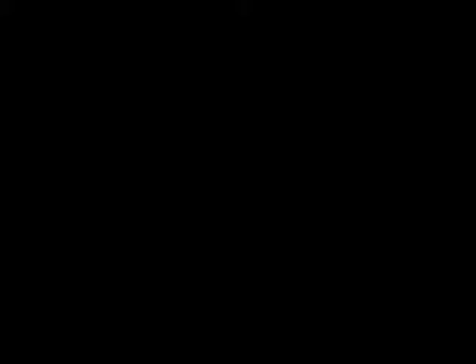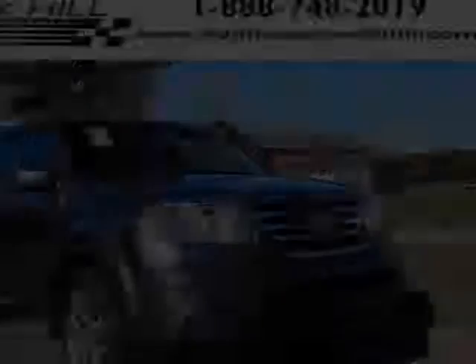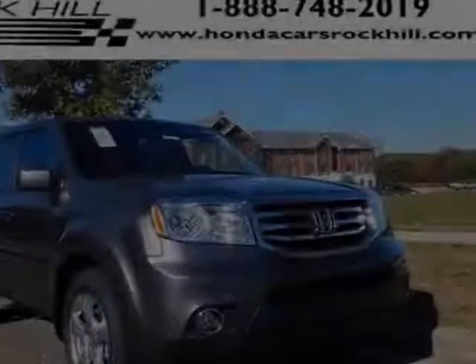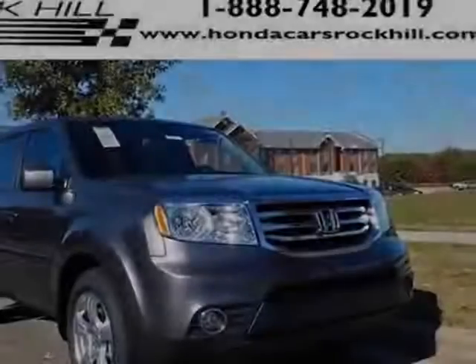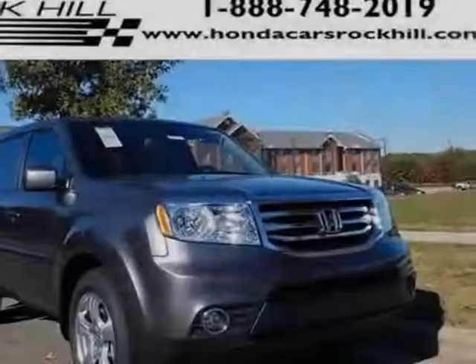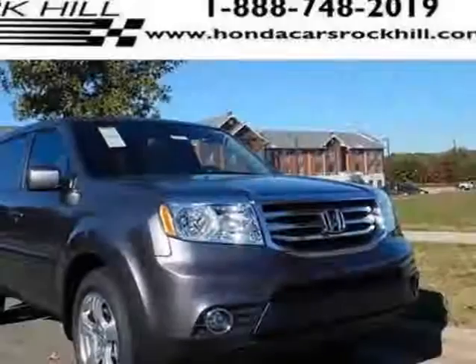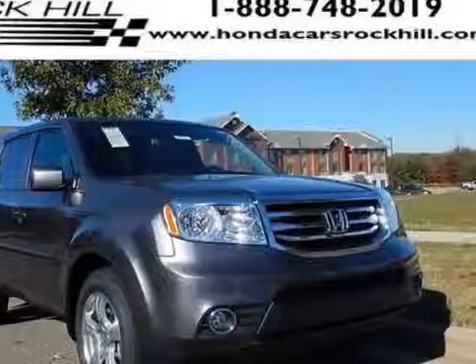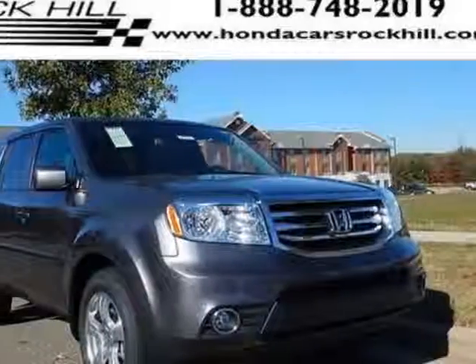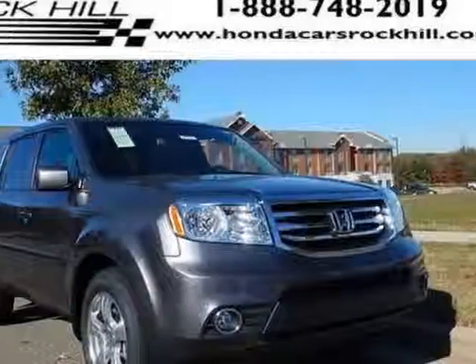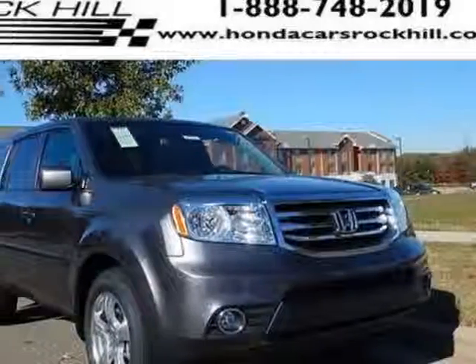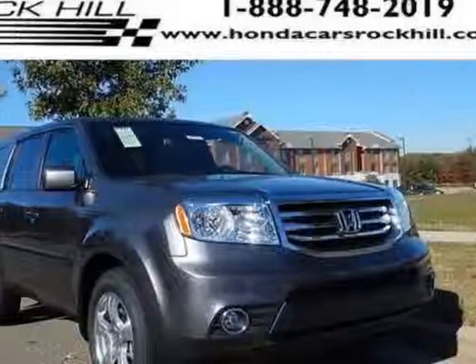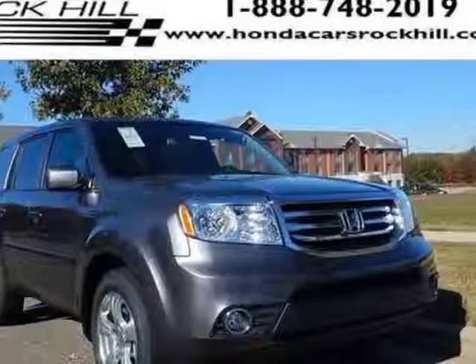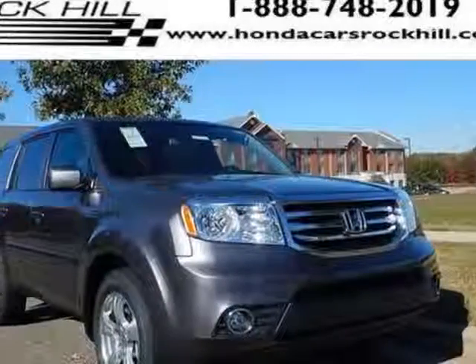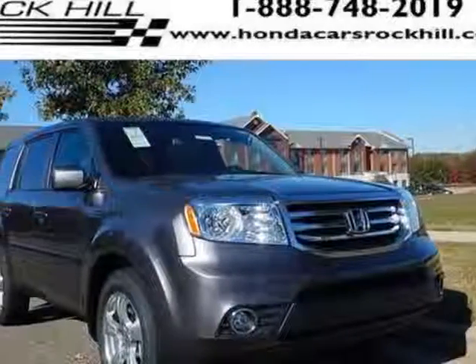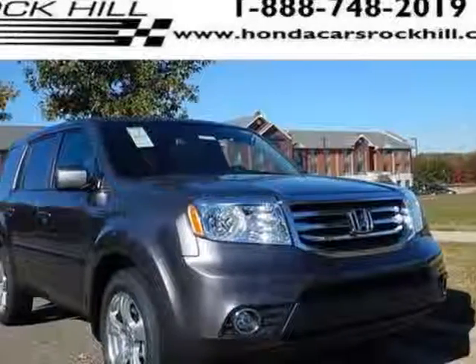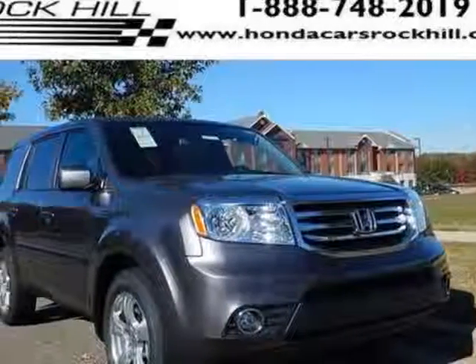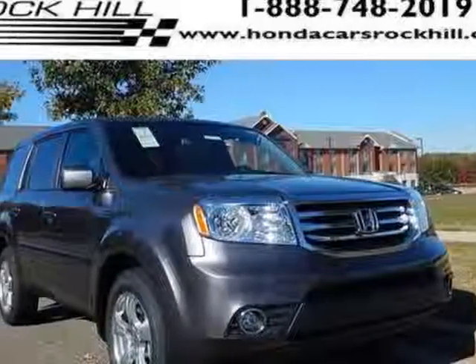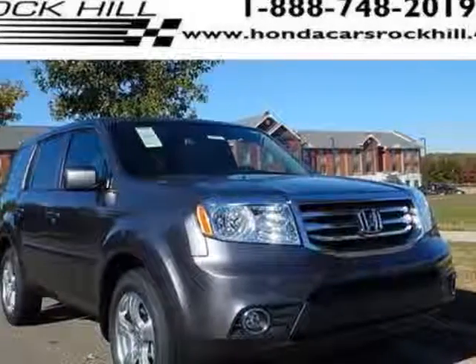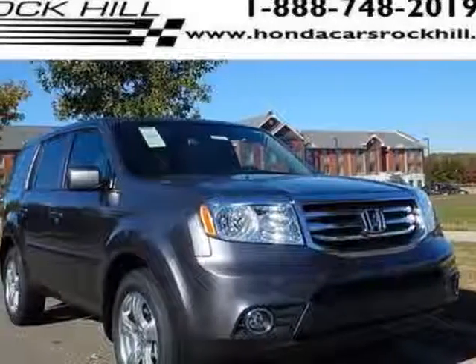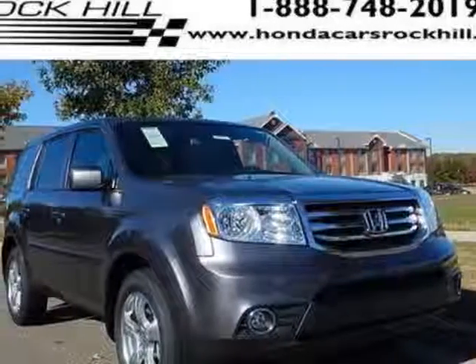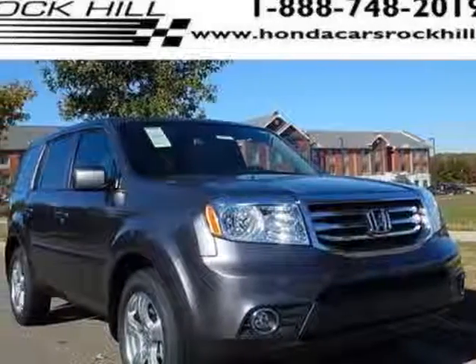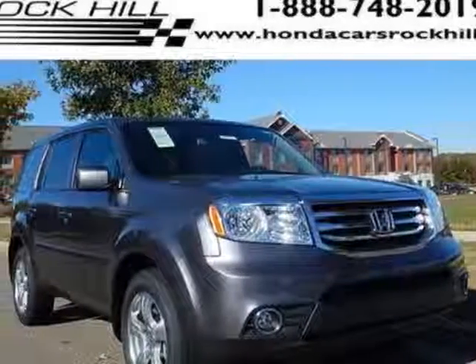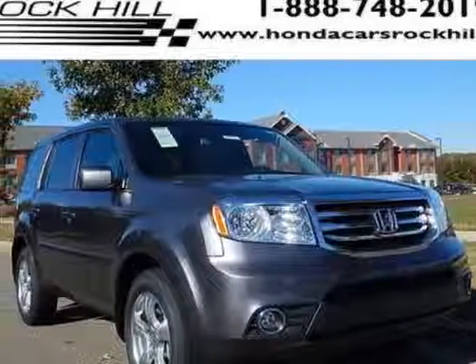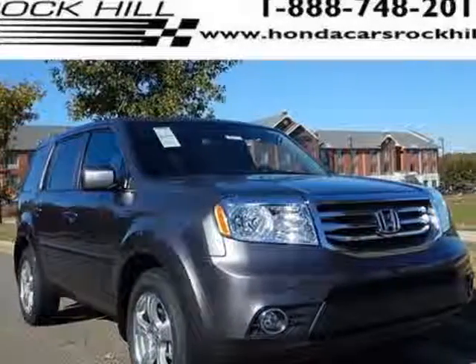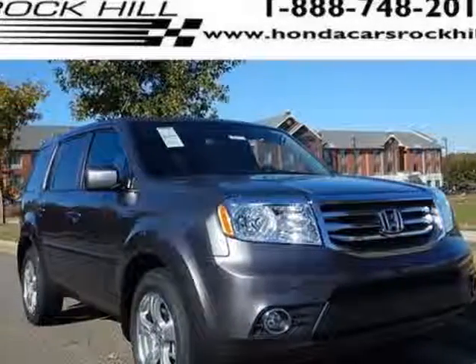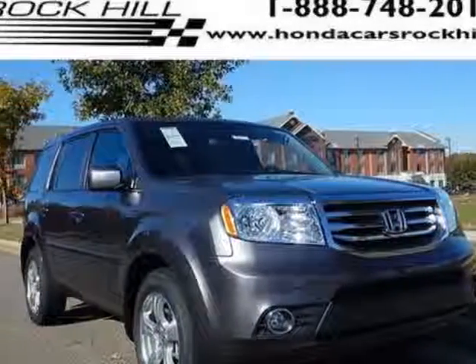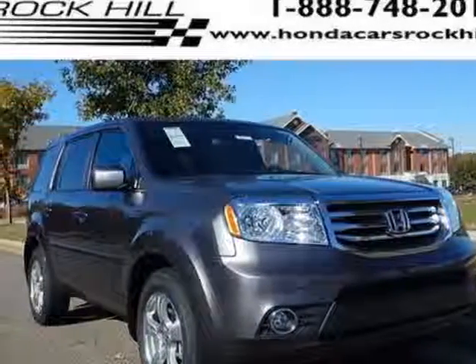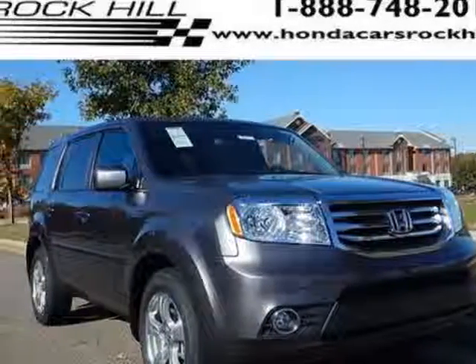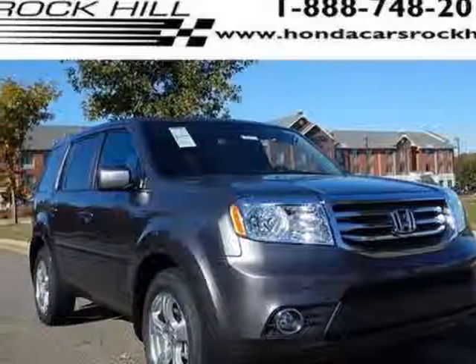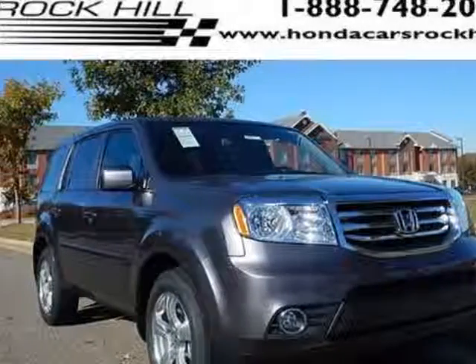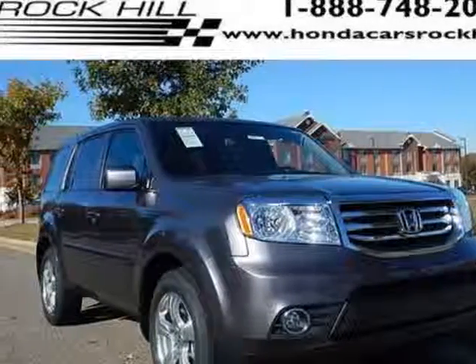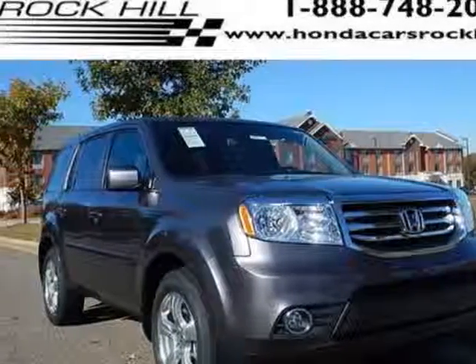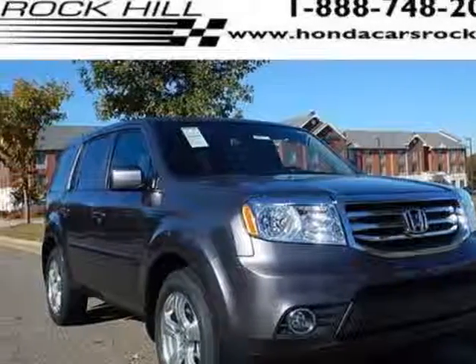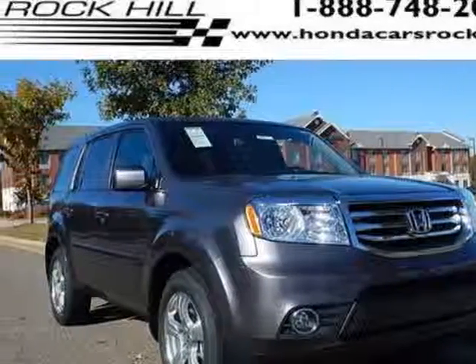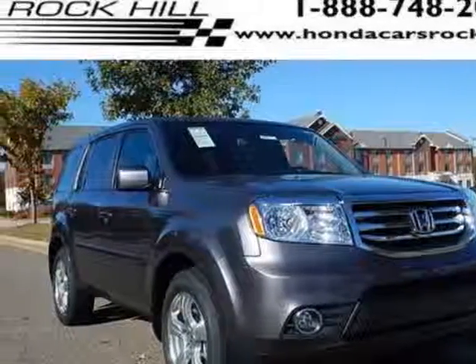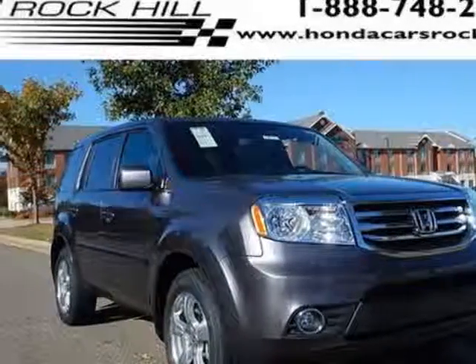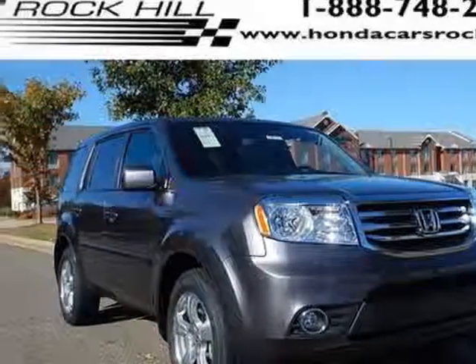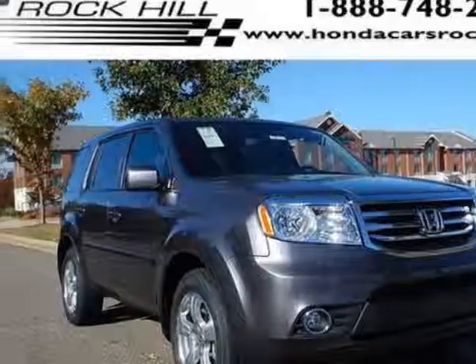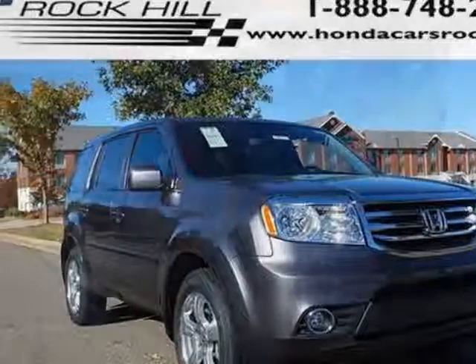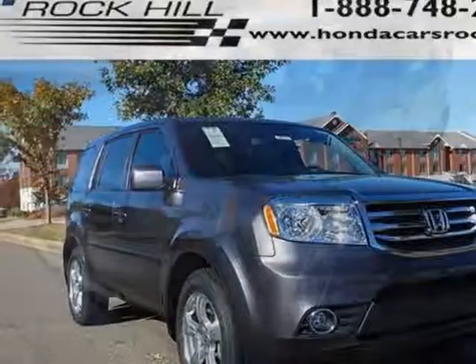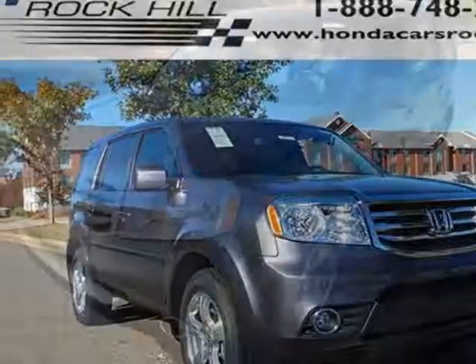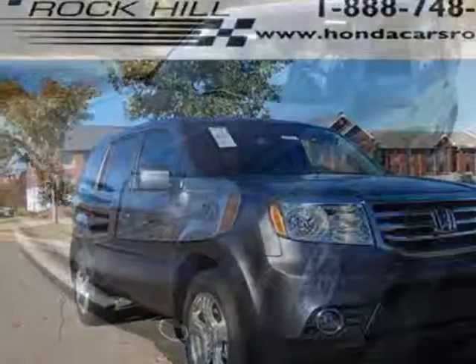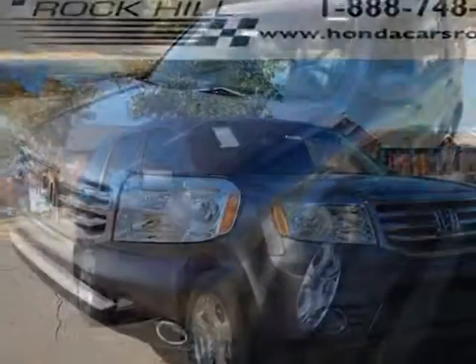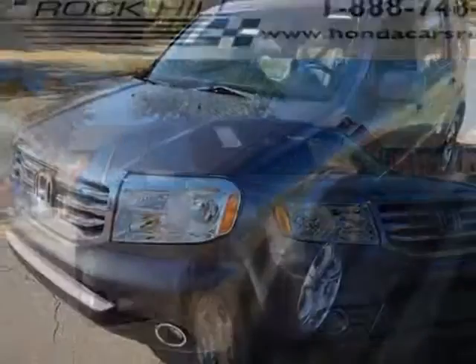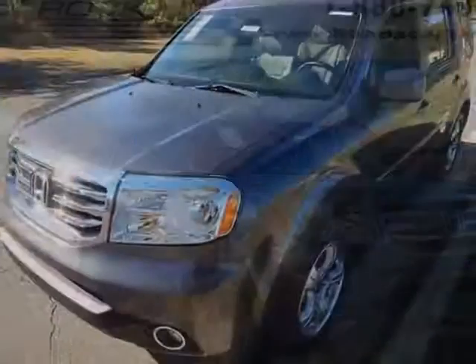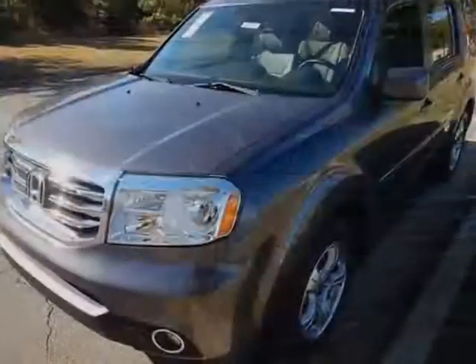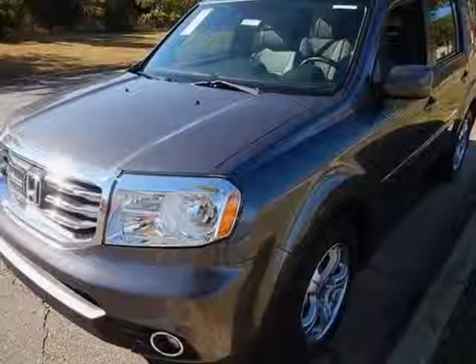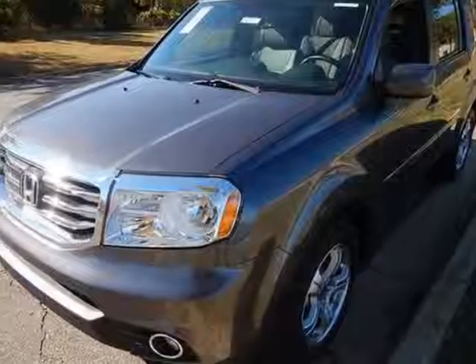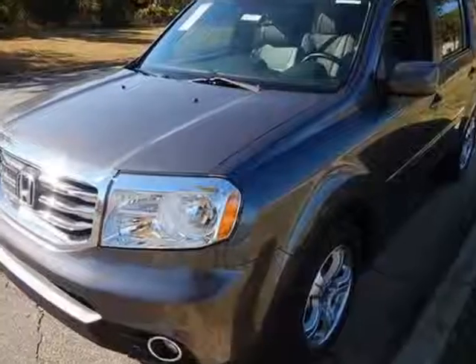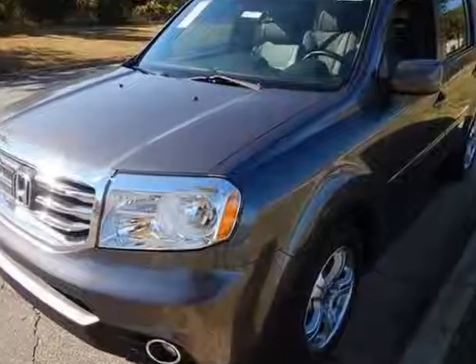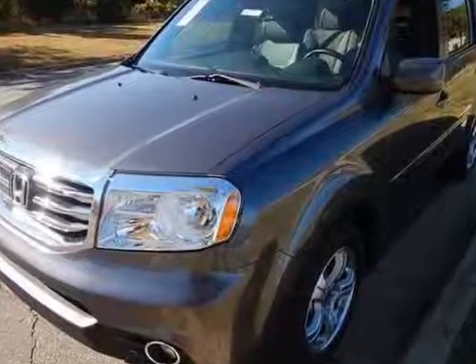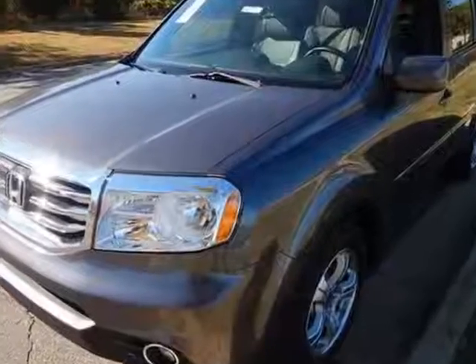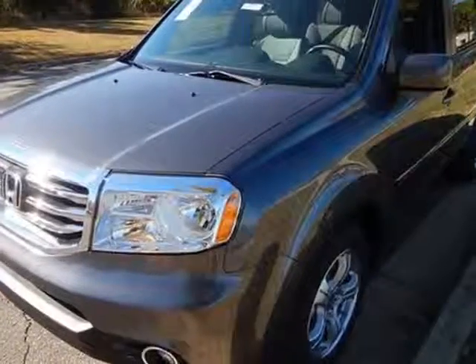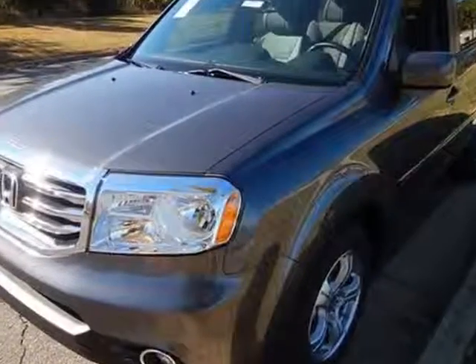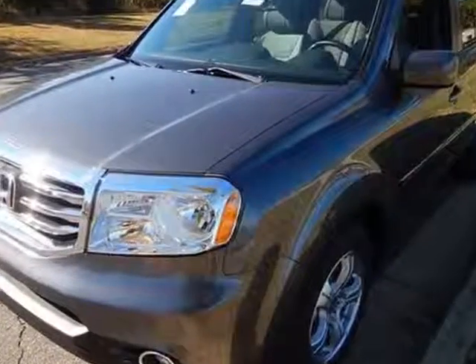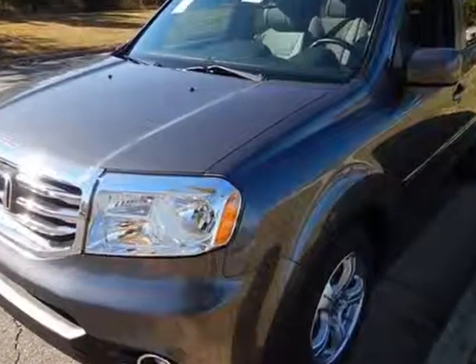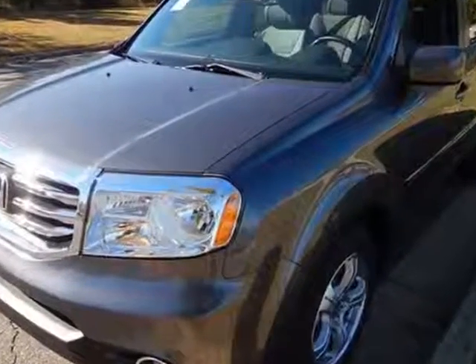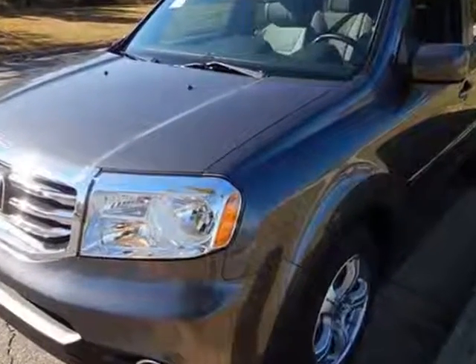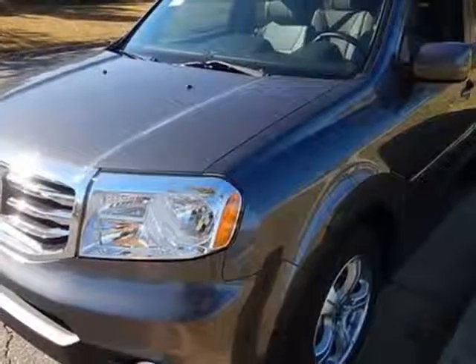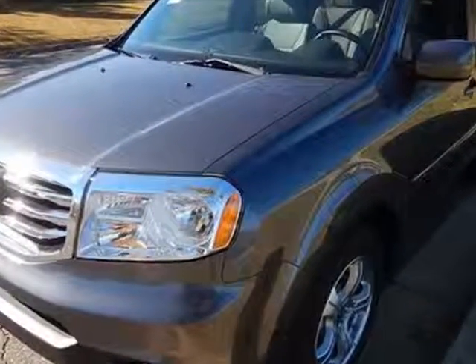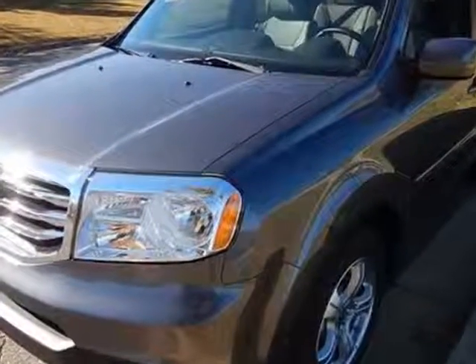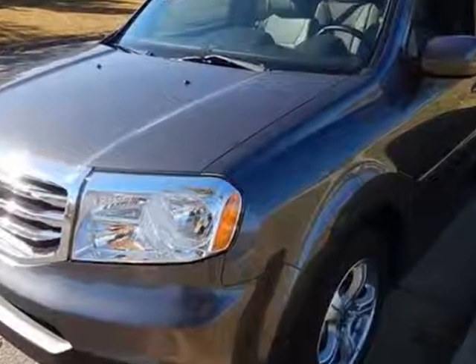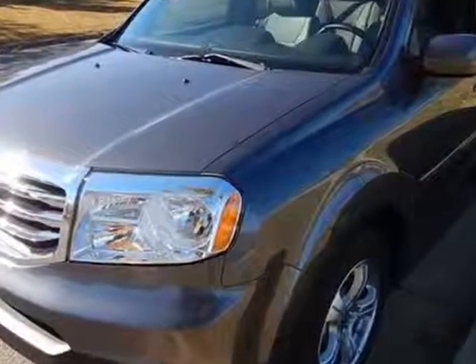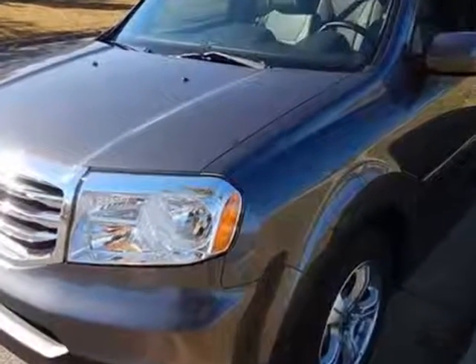Look at this new 2015 Honda Pilot. For your protection, this vehicle has a full factory warranty.